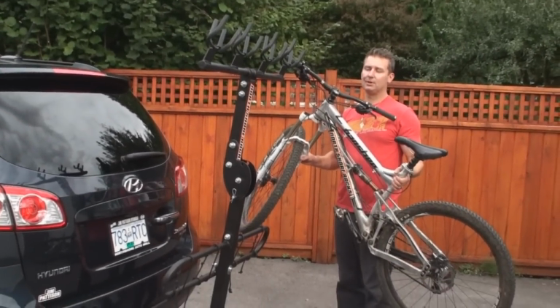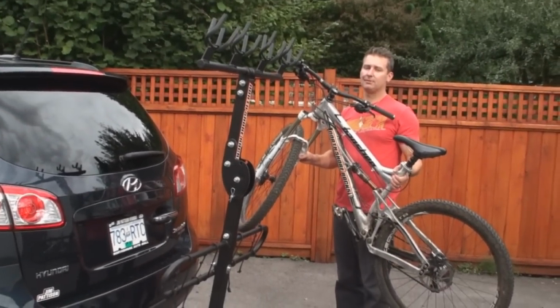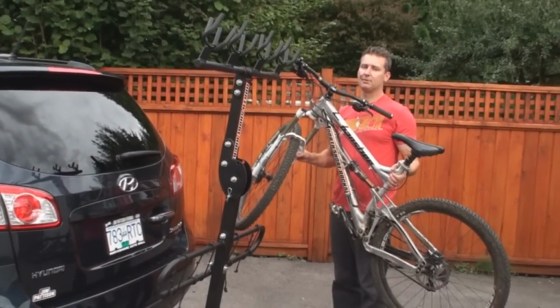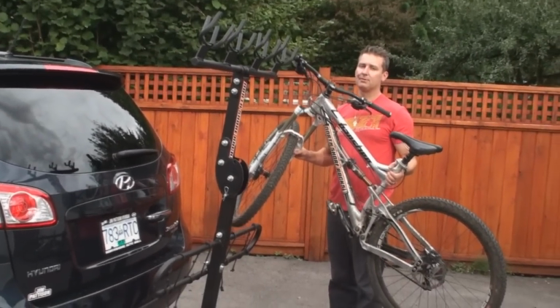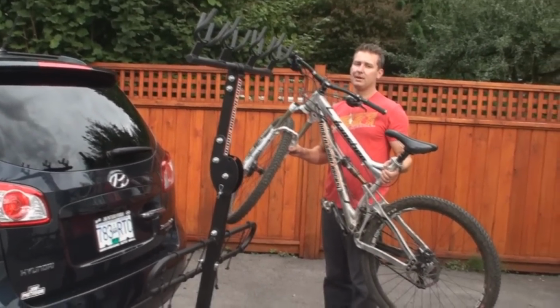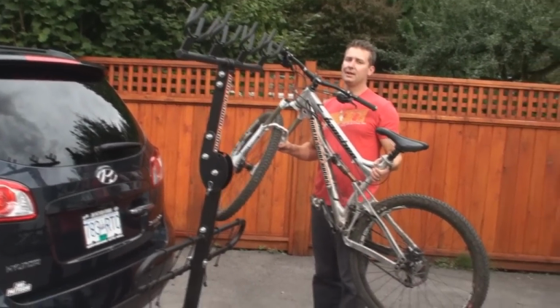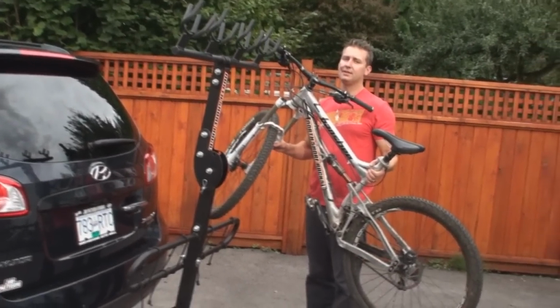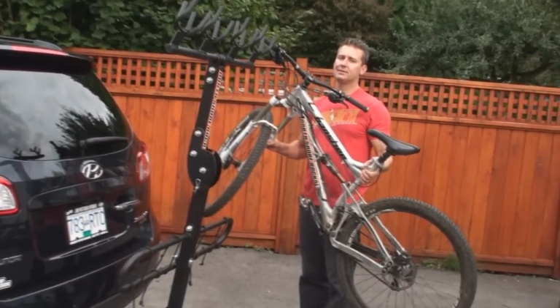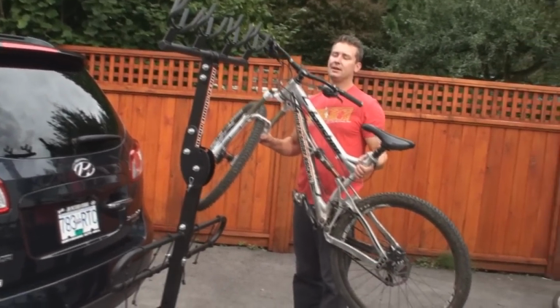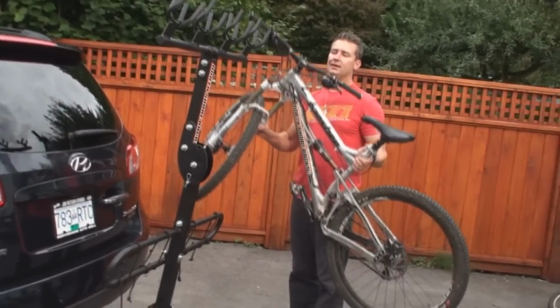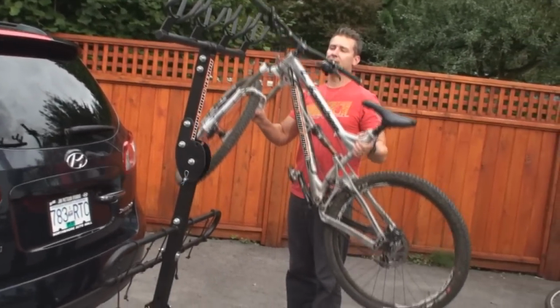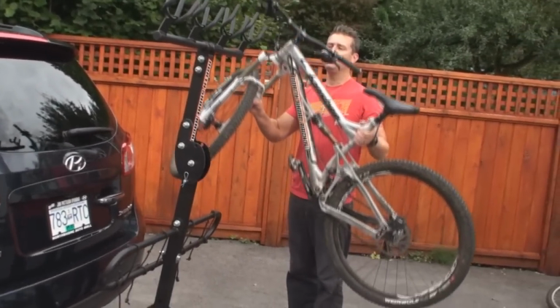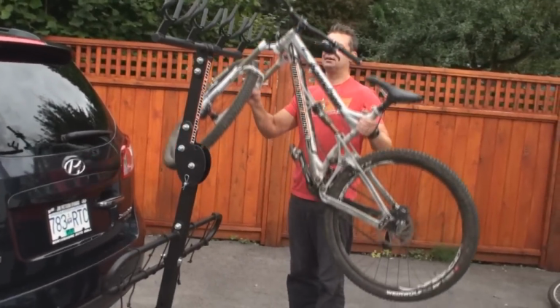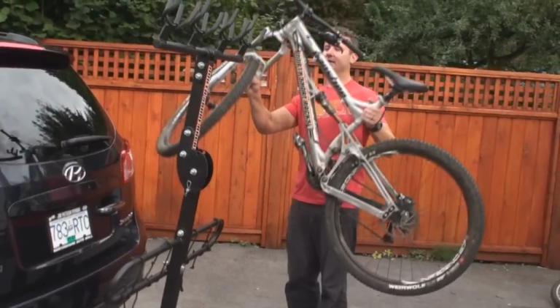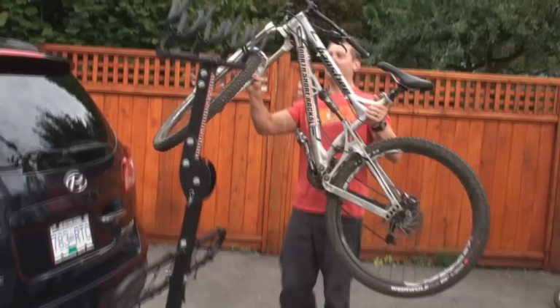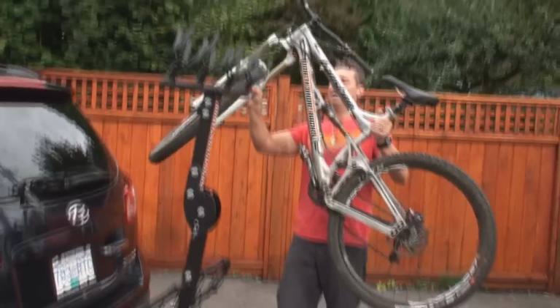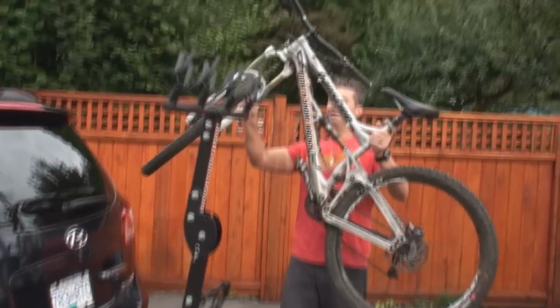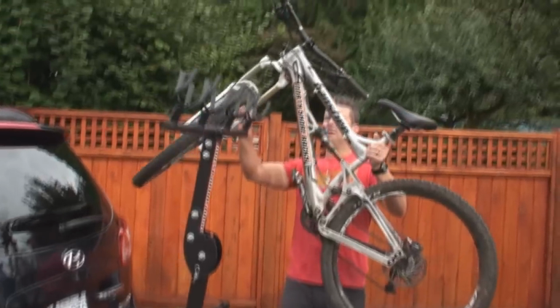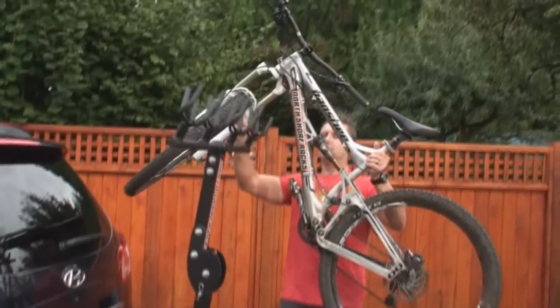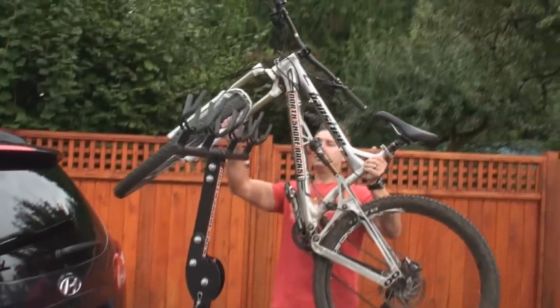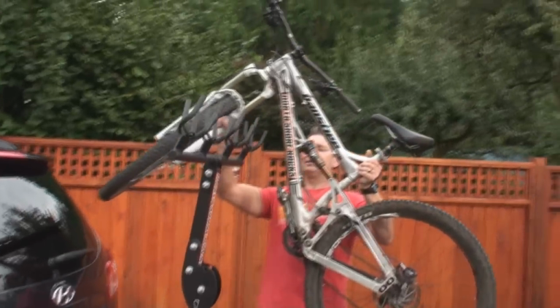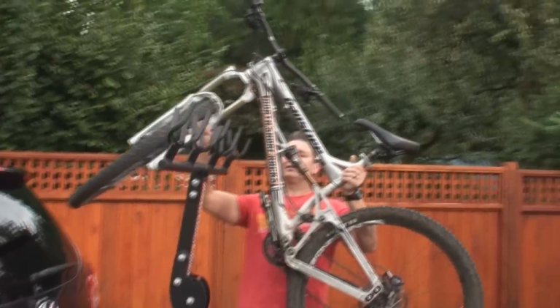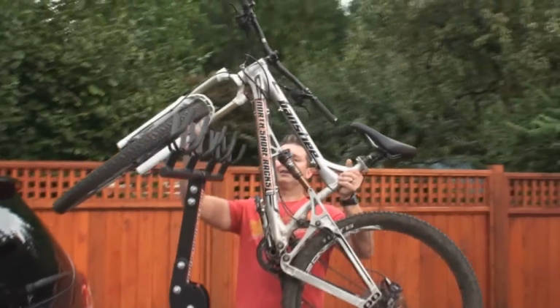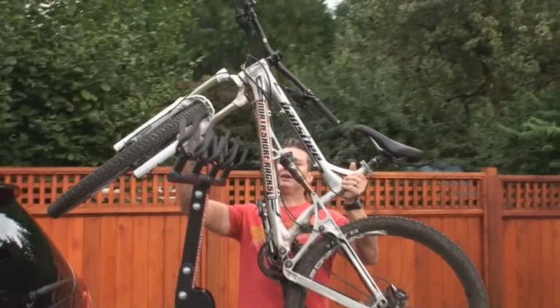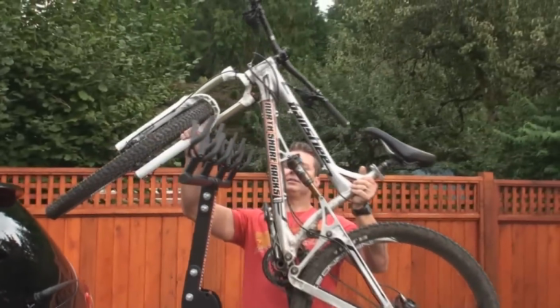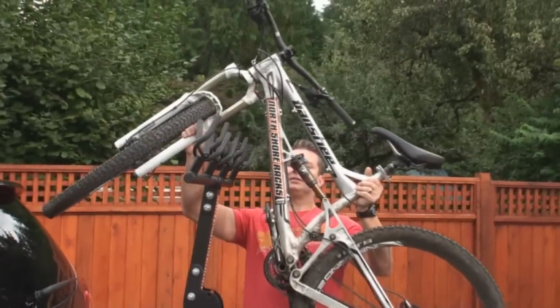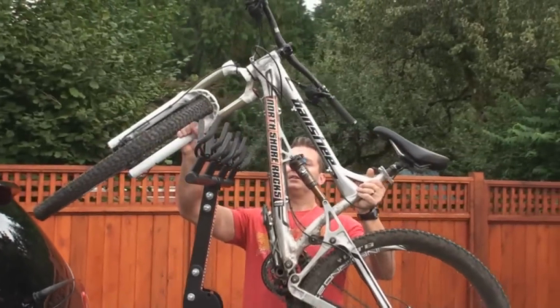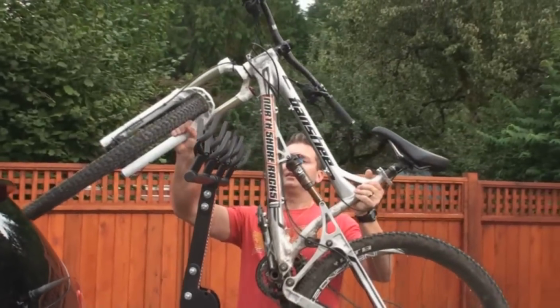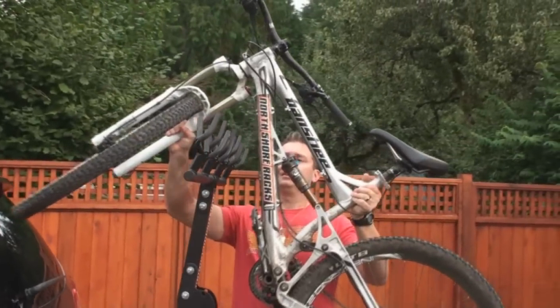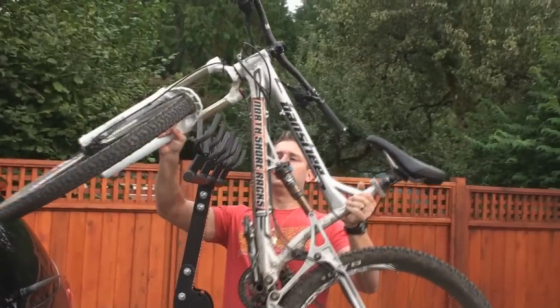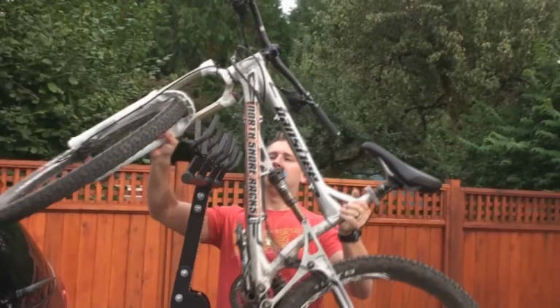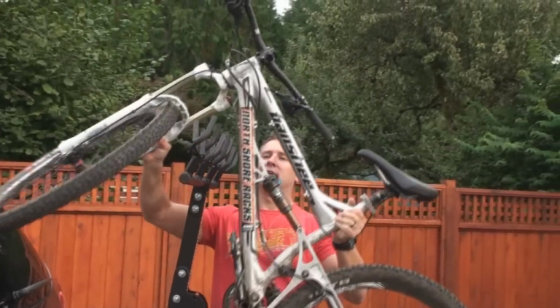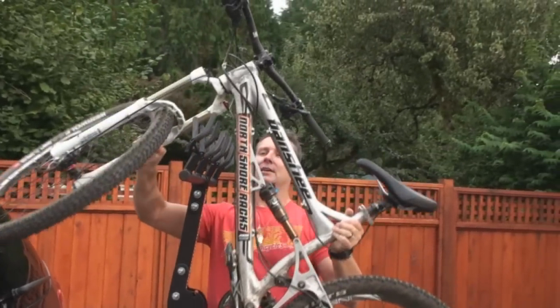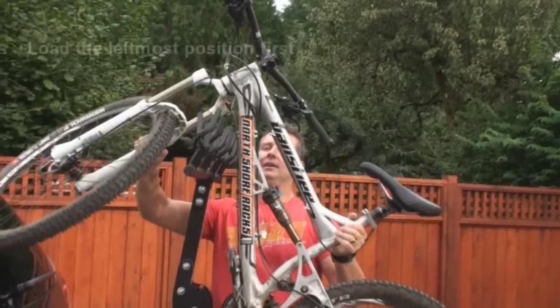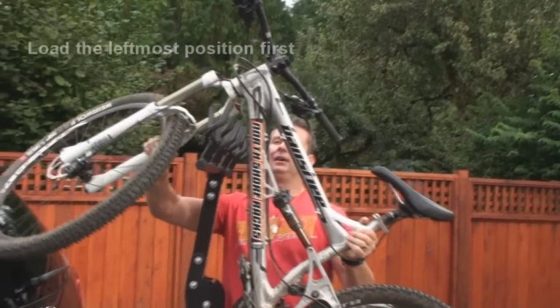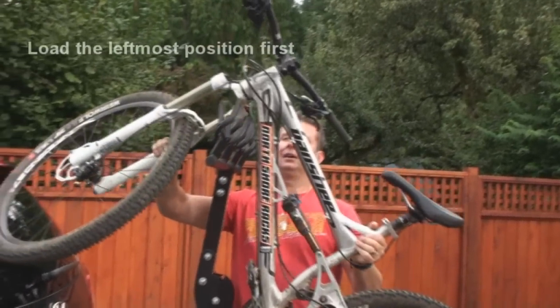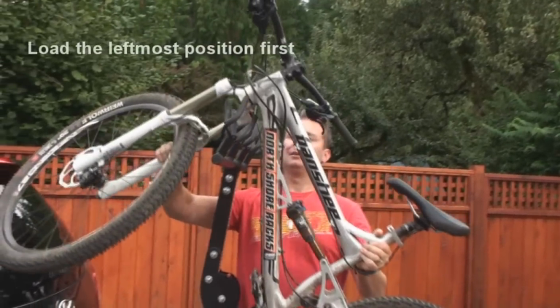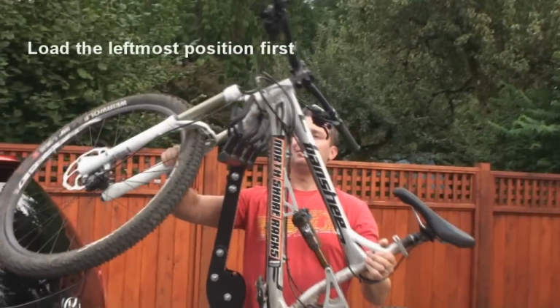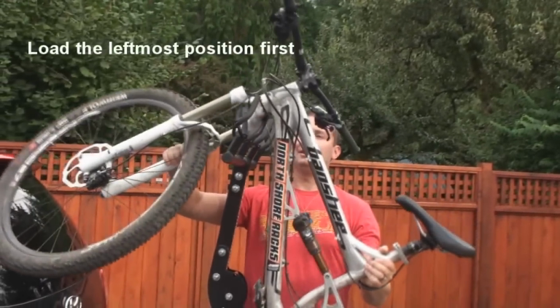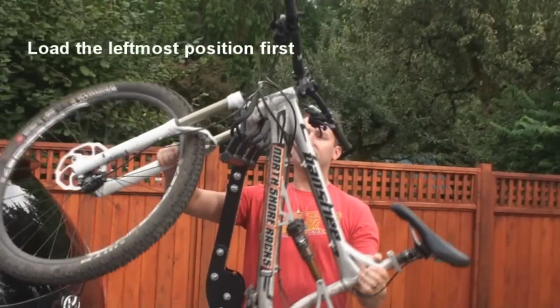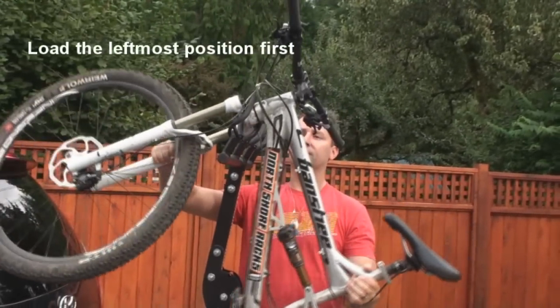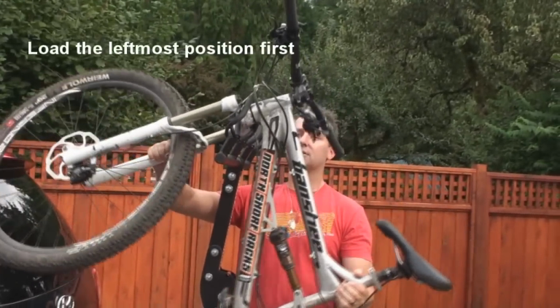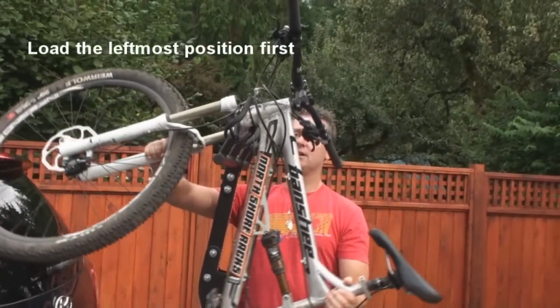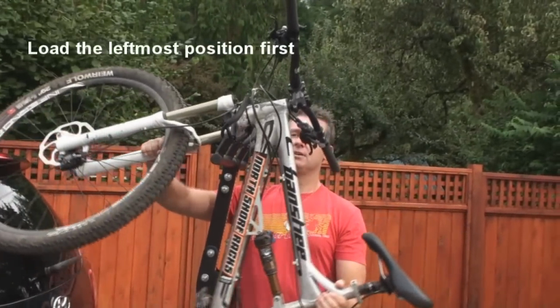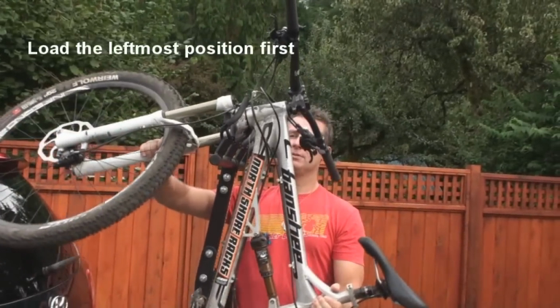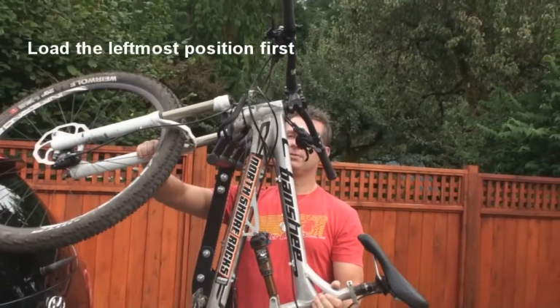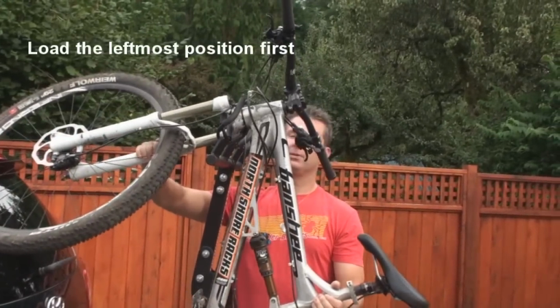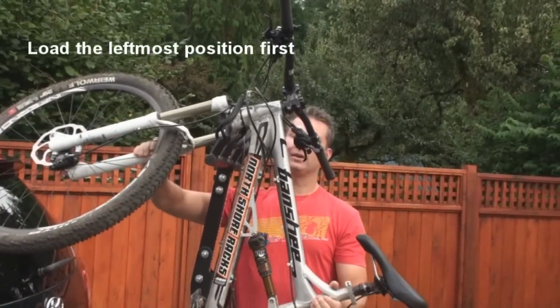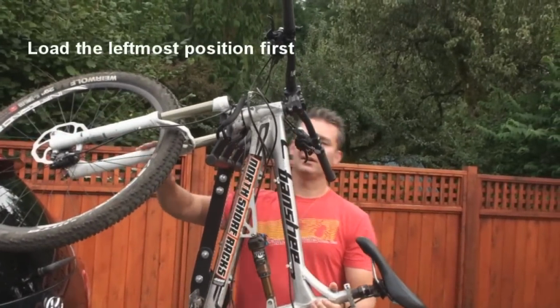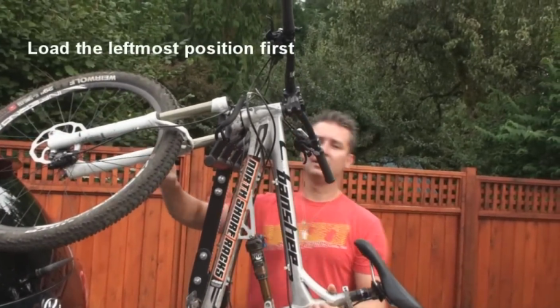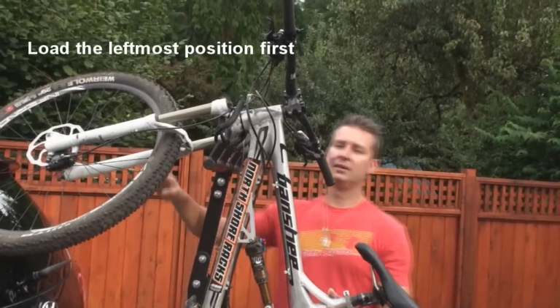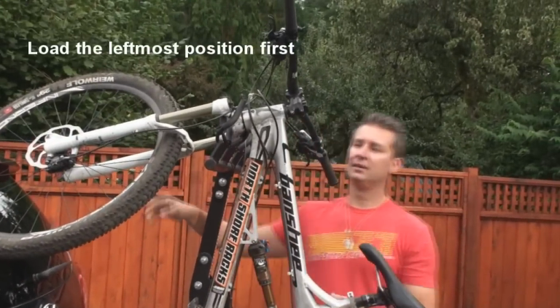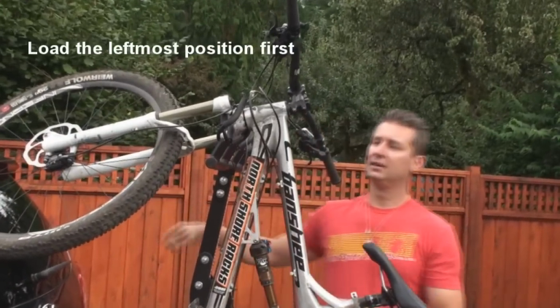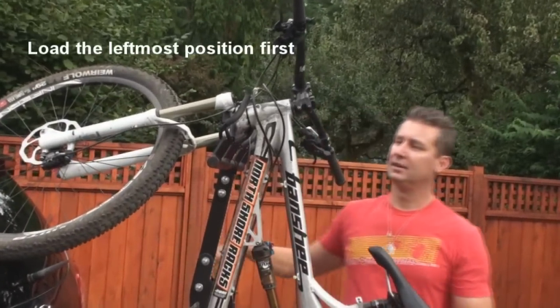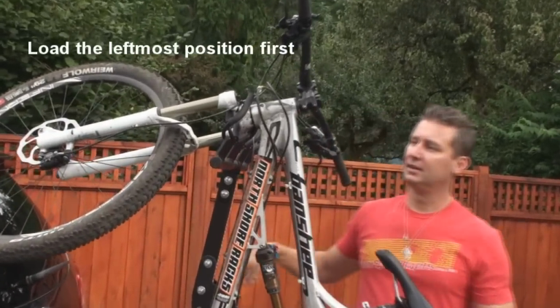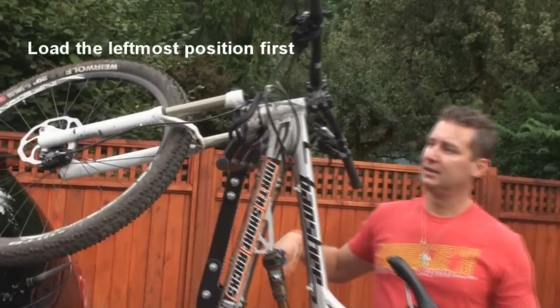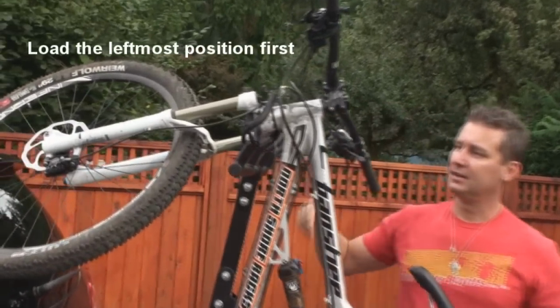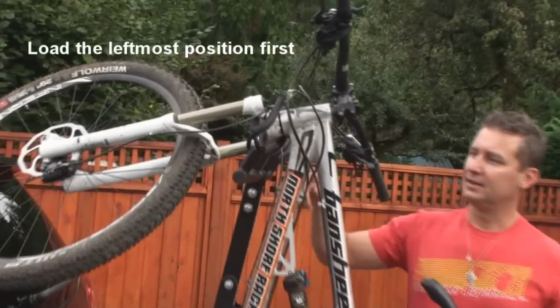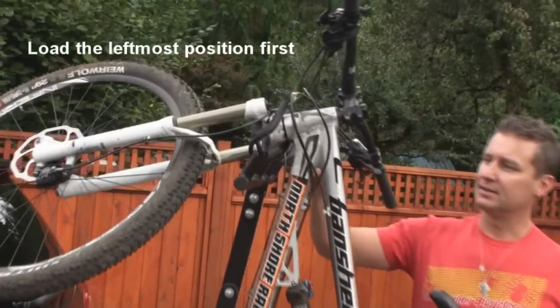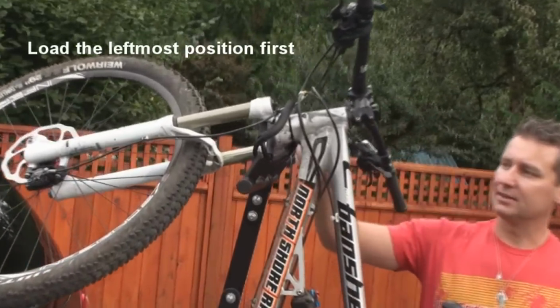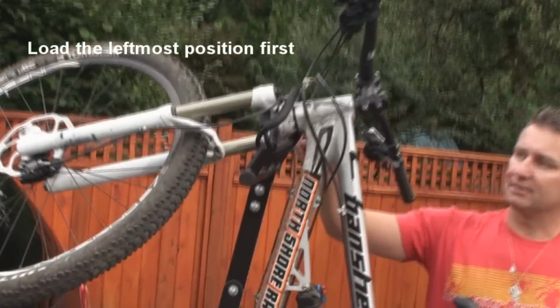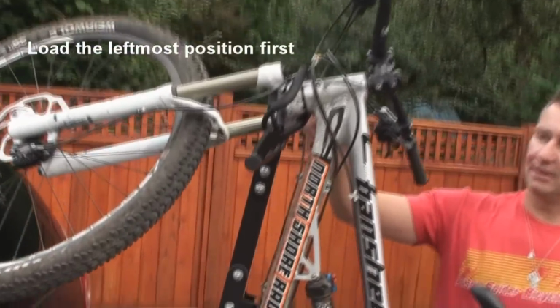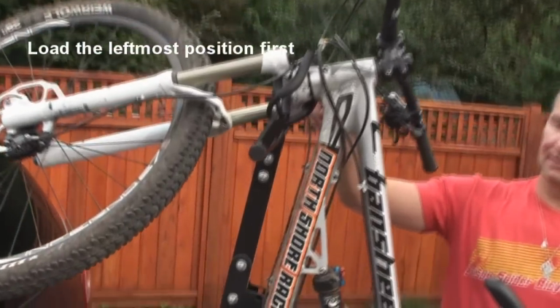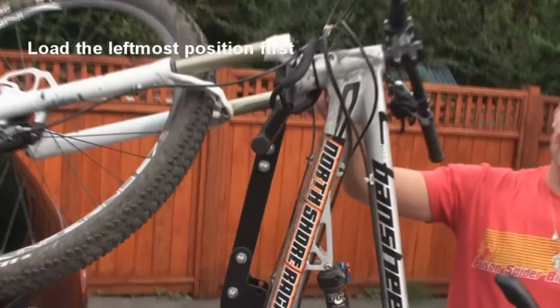So I'm loading from the right-hand side here, going across, placing the crown of the fork into the cradle.